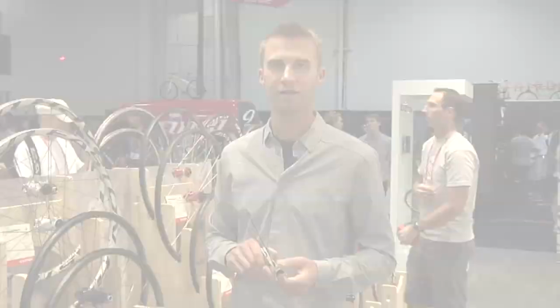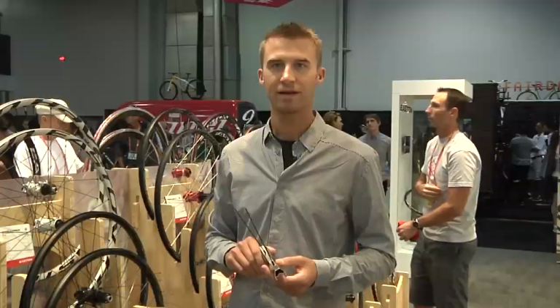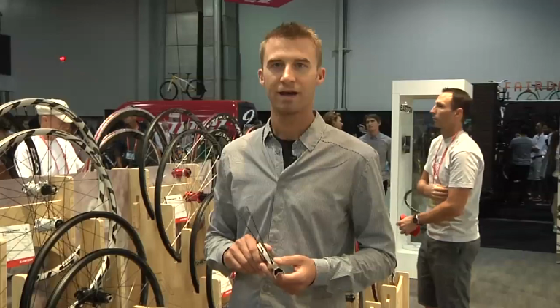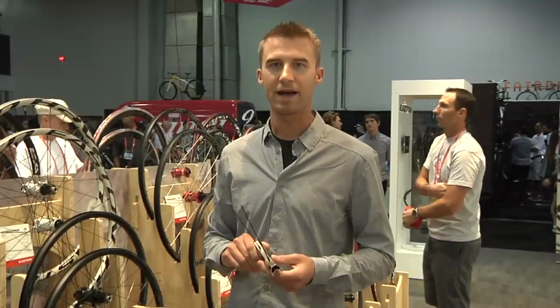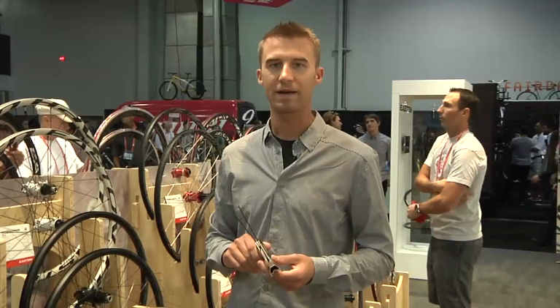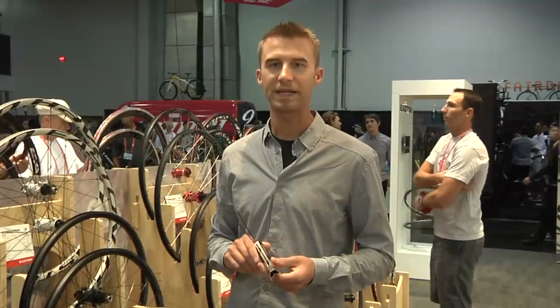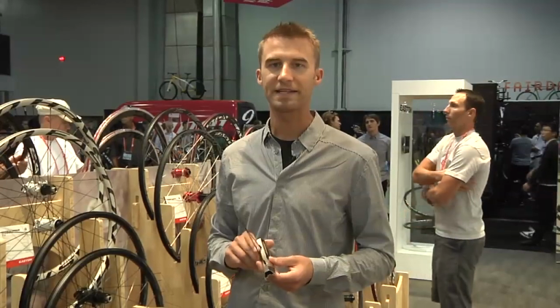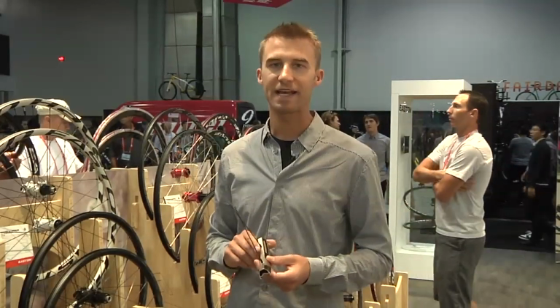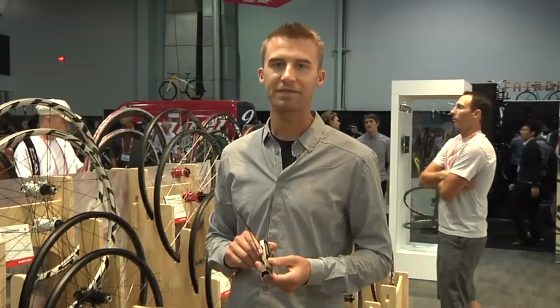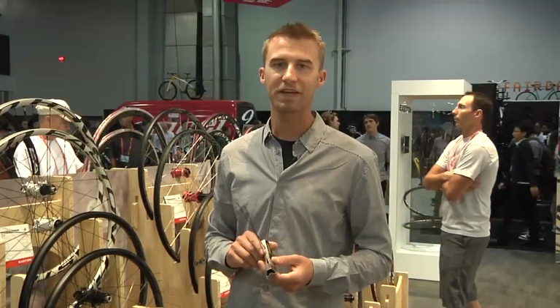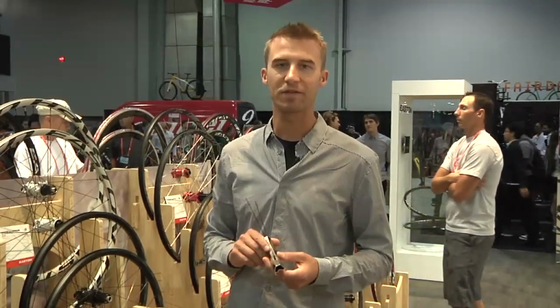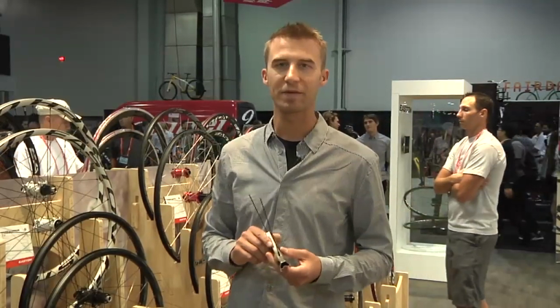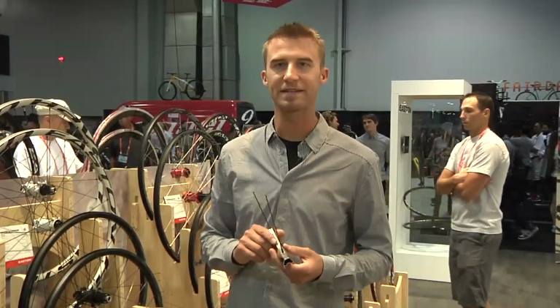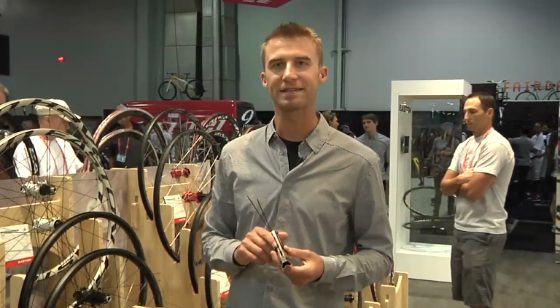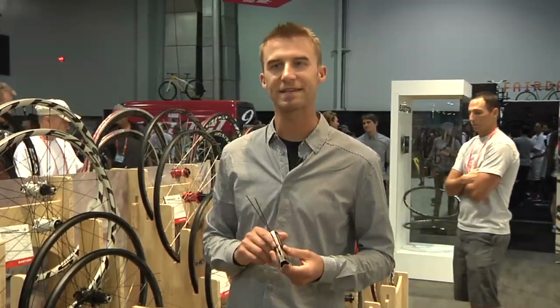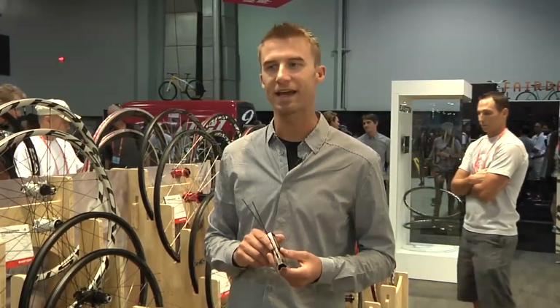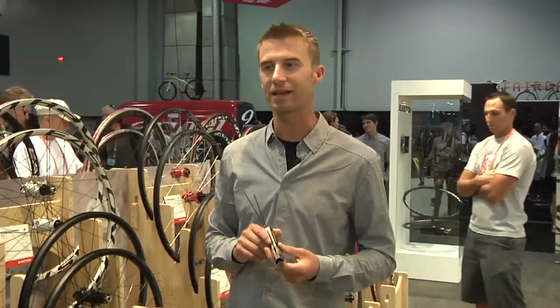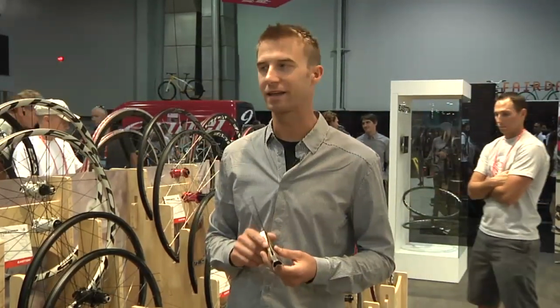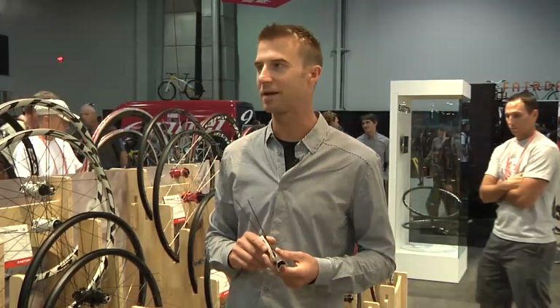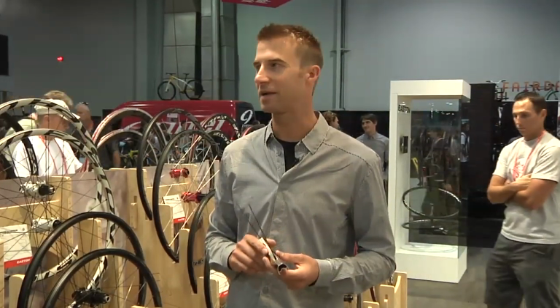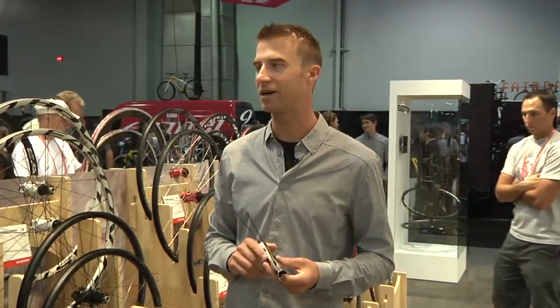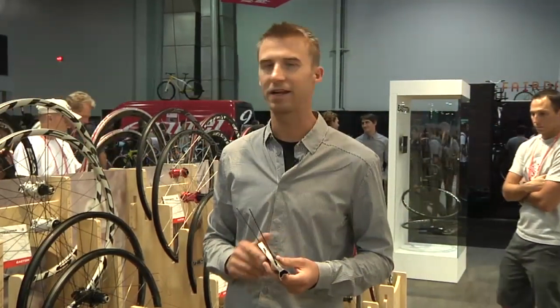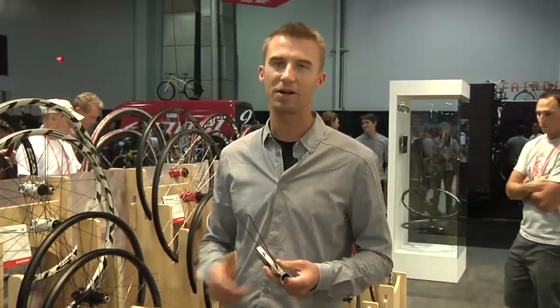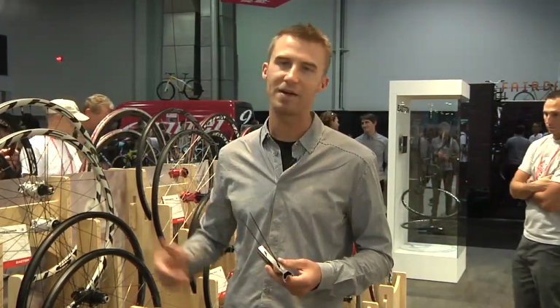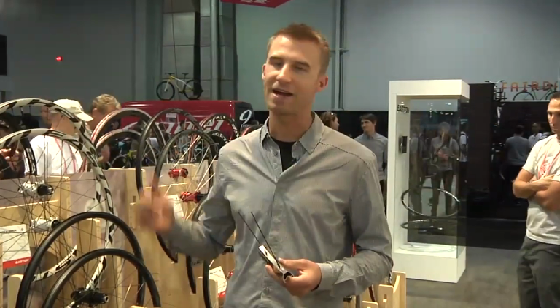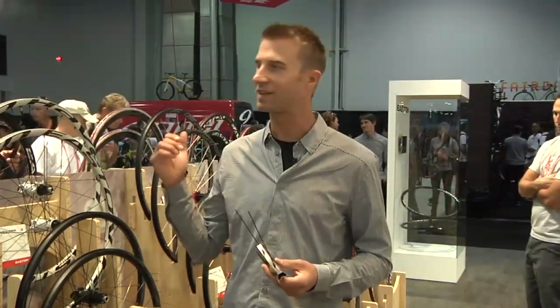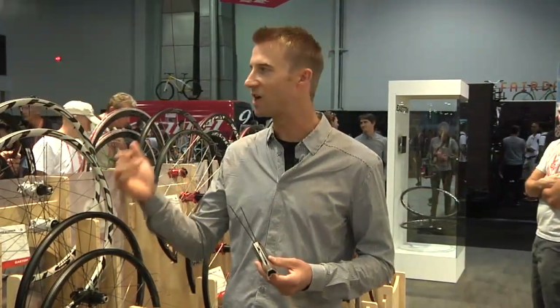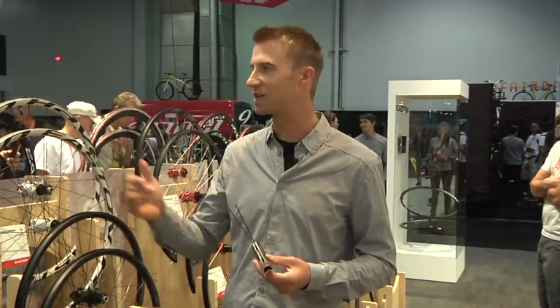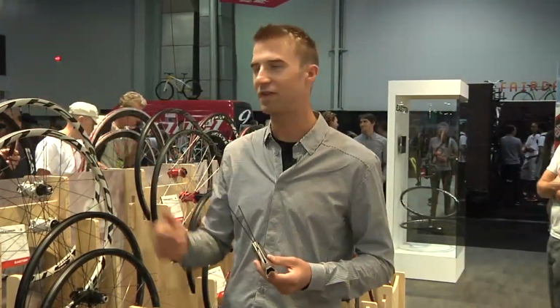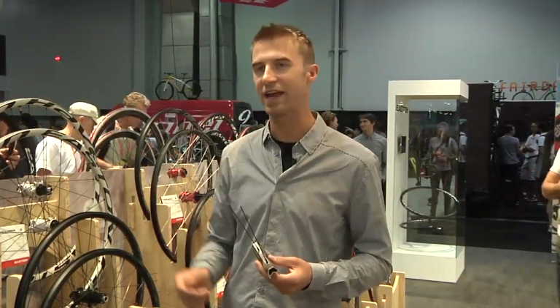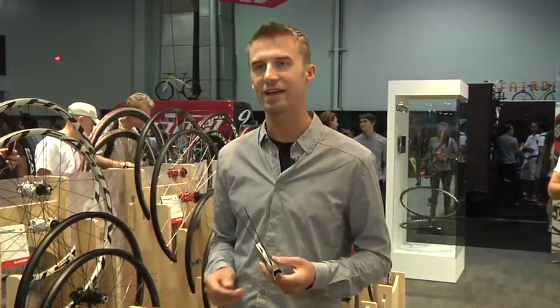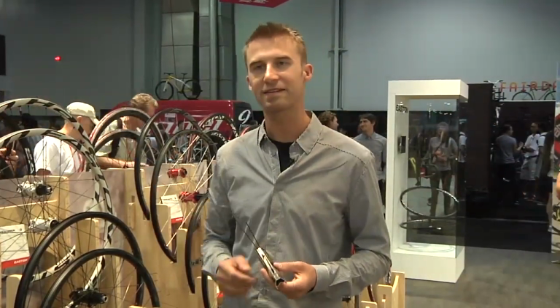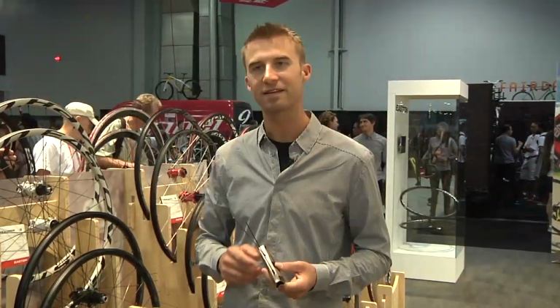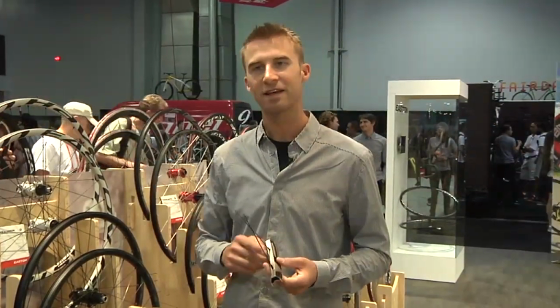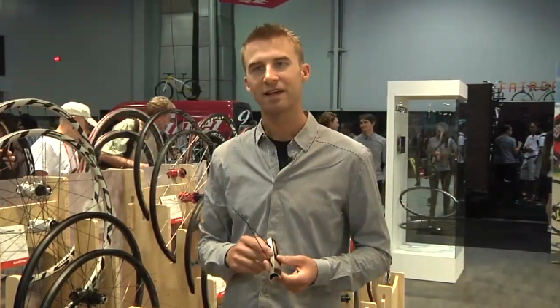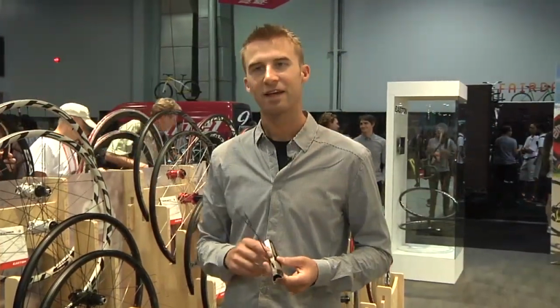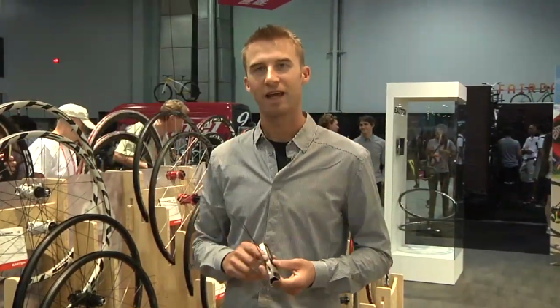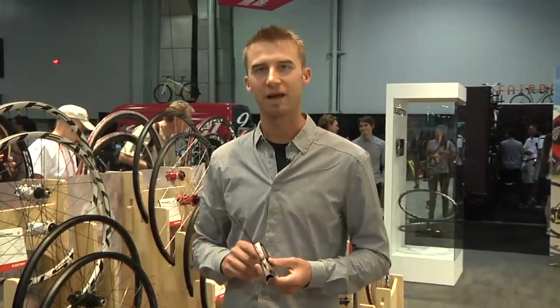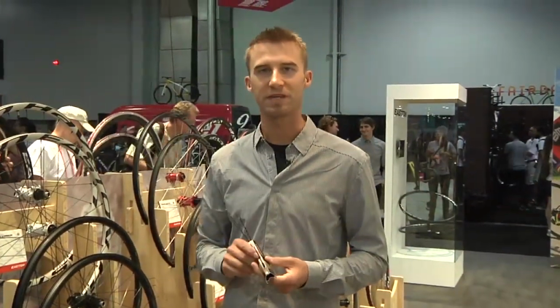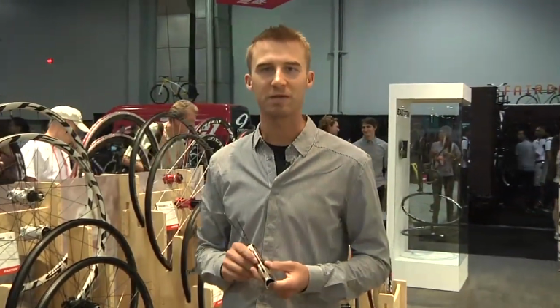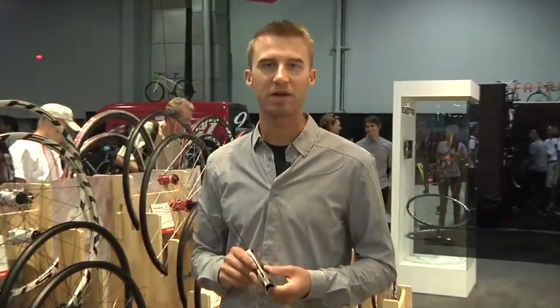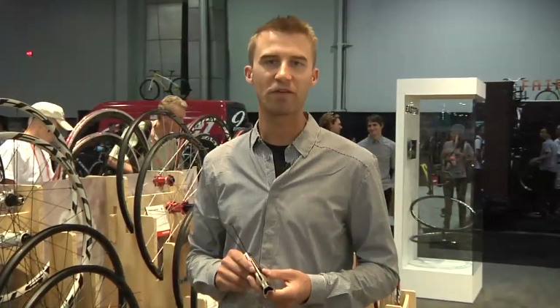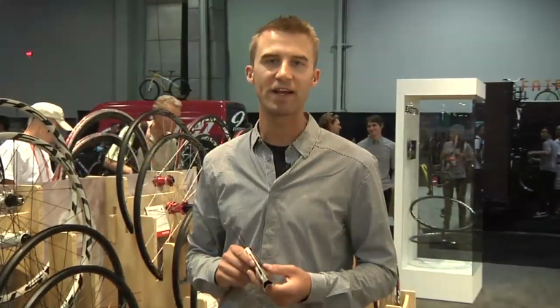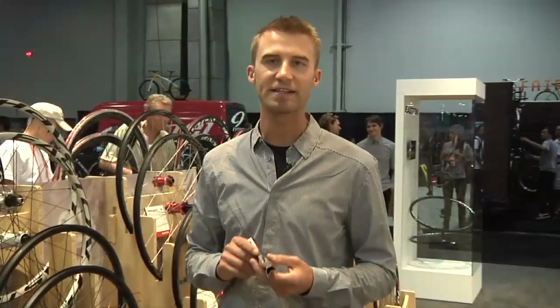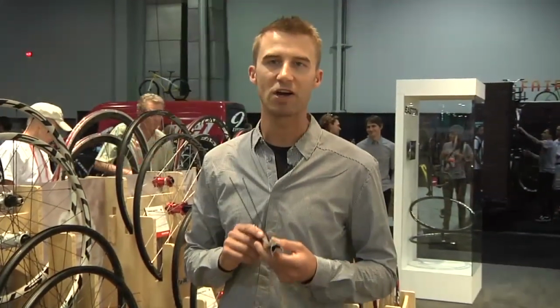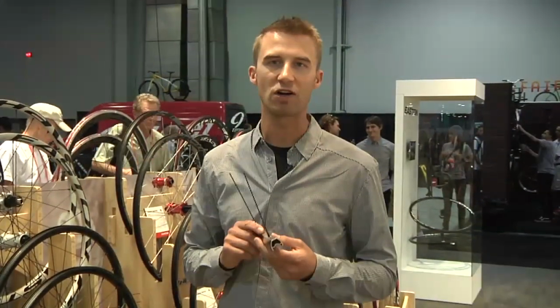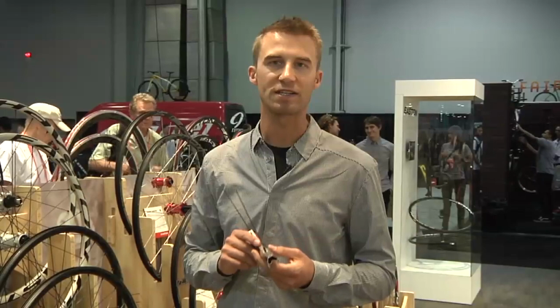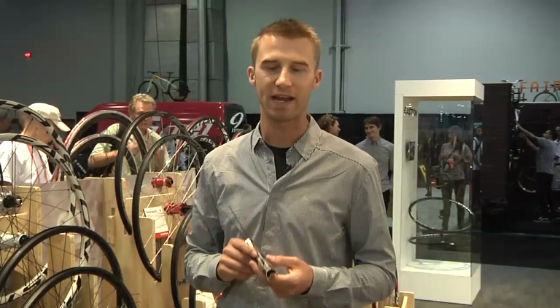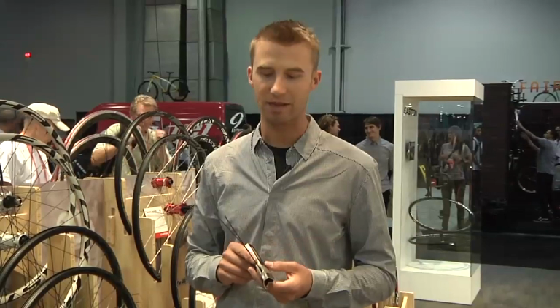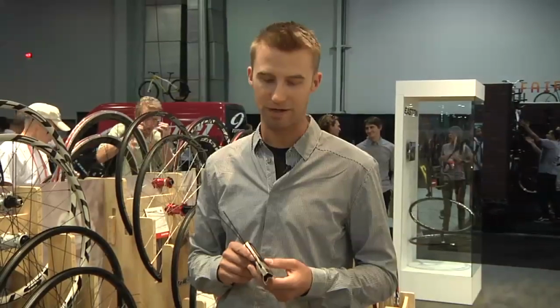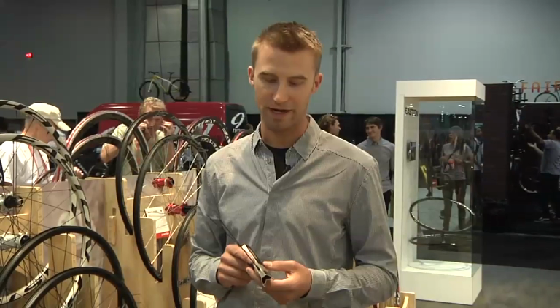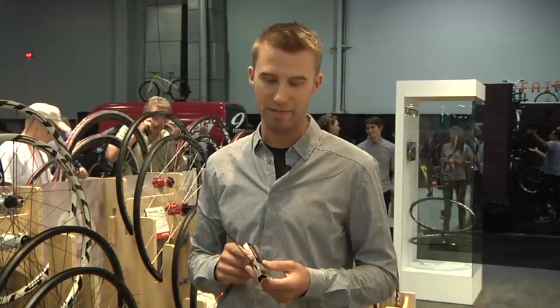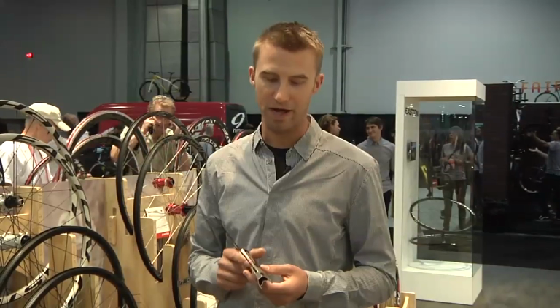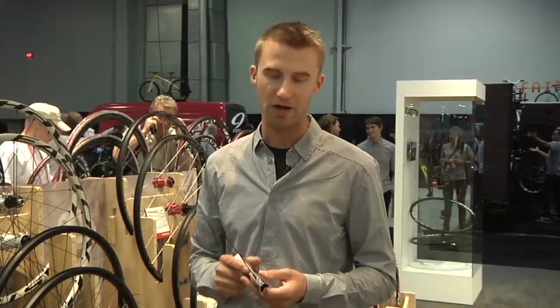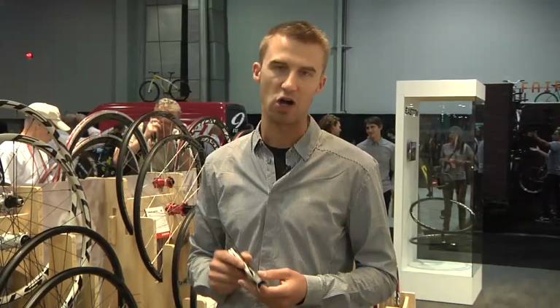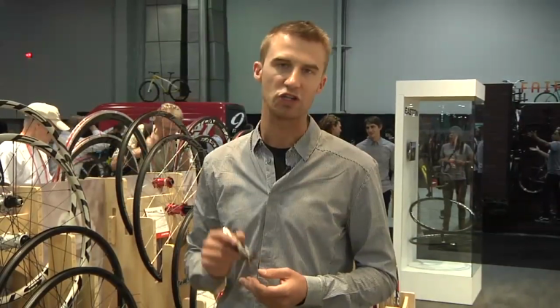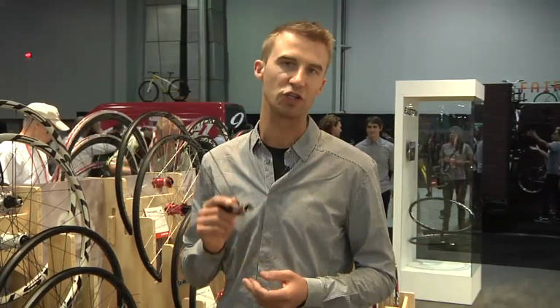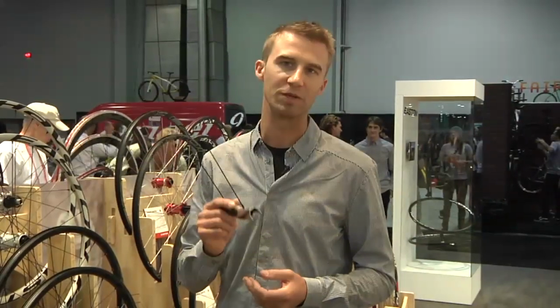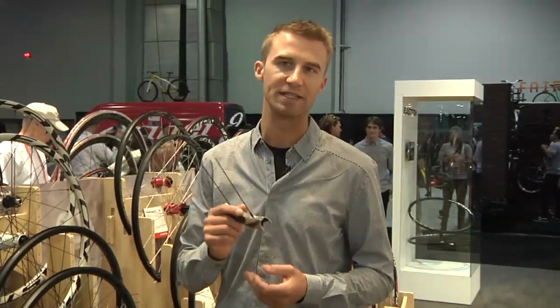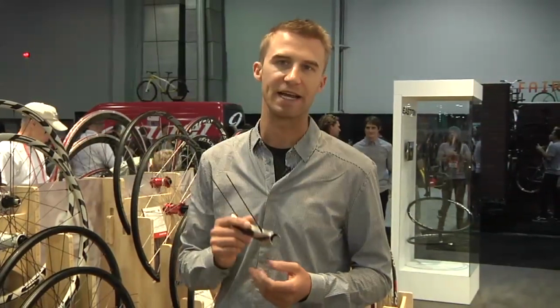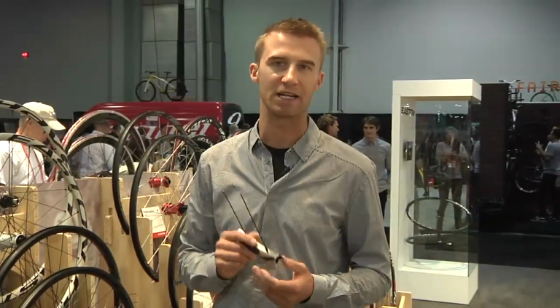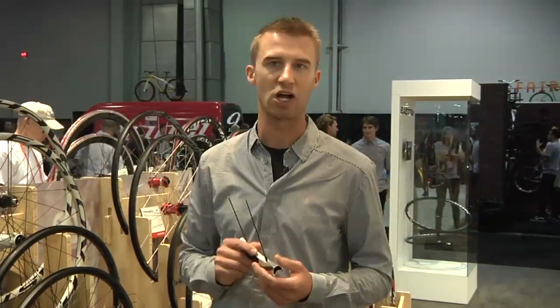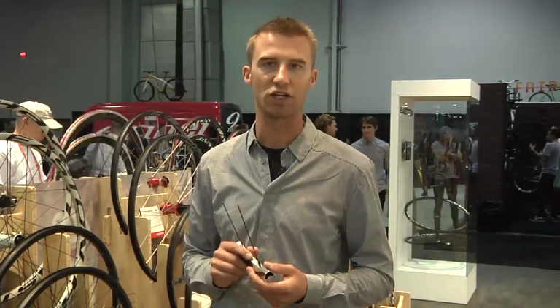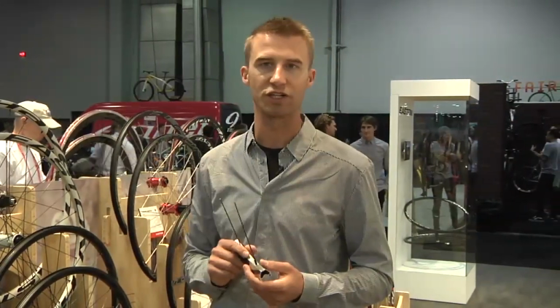Hi, I'm Dane Zapke from Easton Cycling. I'm here at Interbike in Las Vegas, telling my friends at Art Cyclery about our tubeless technology.